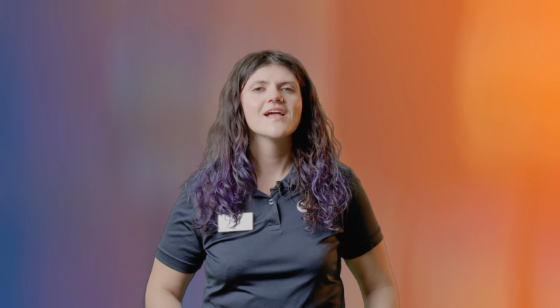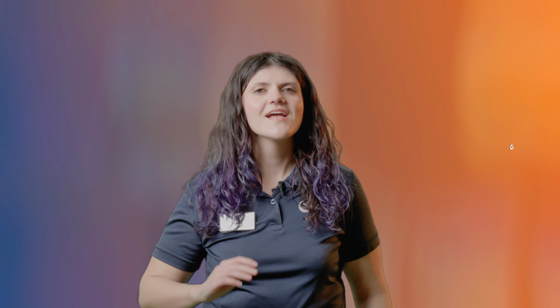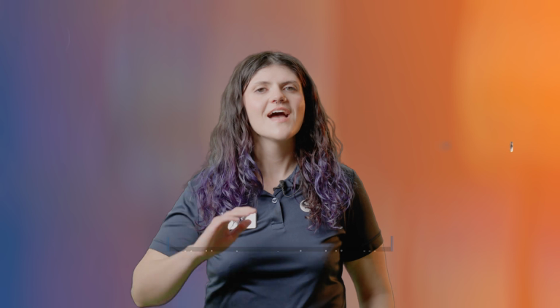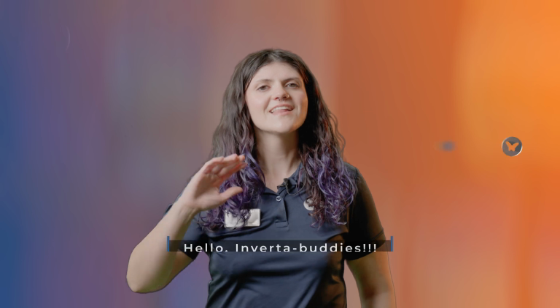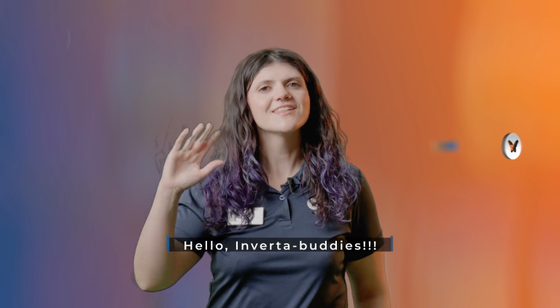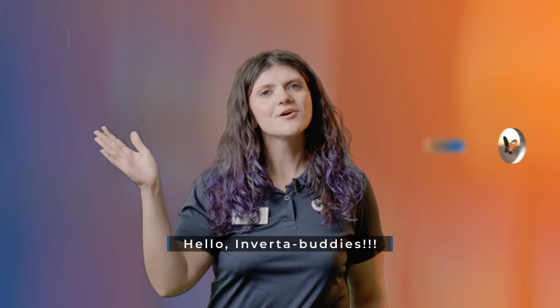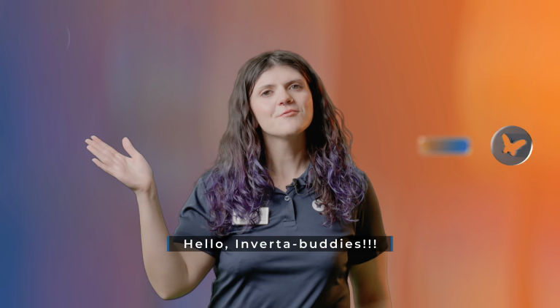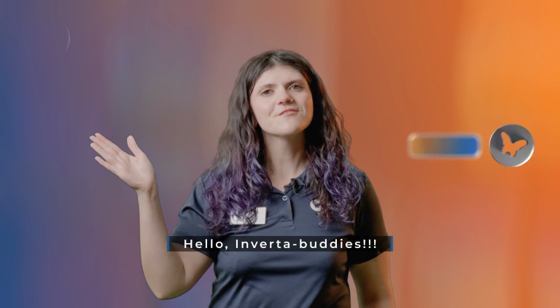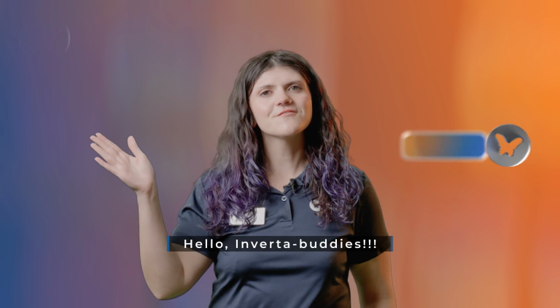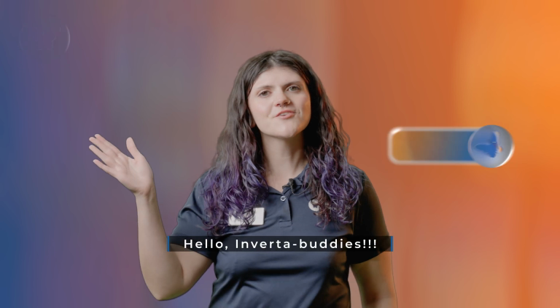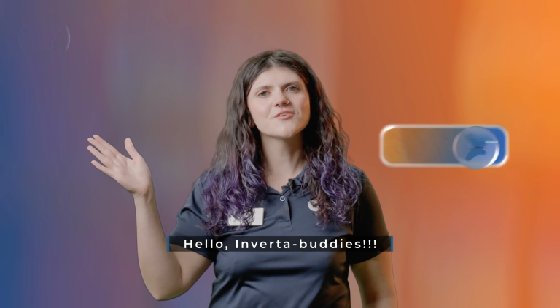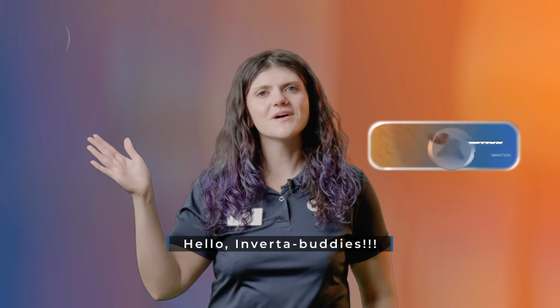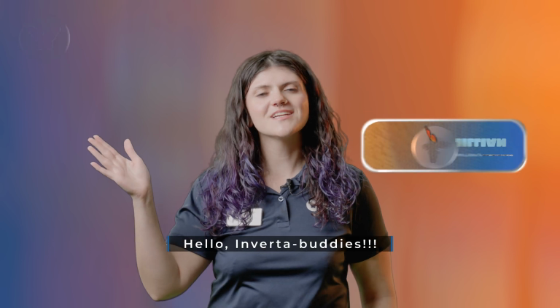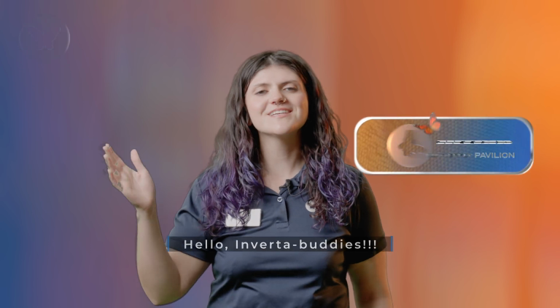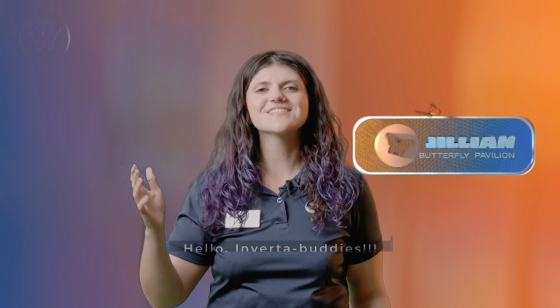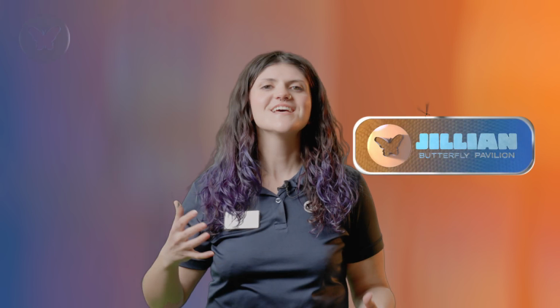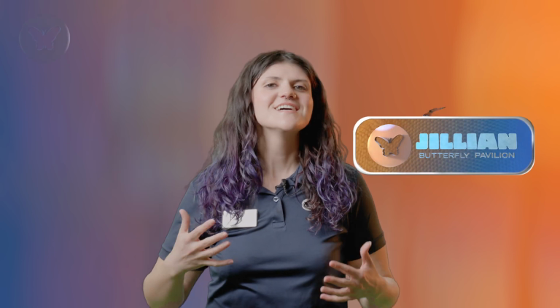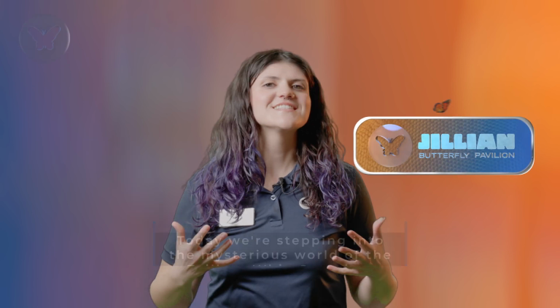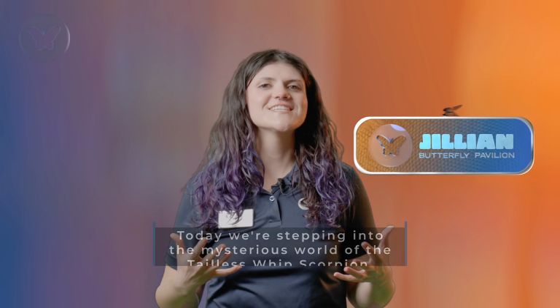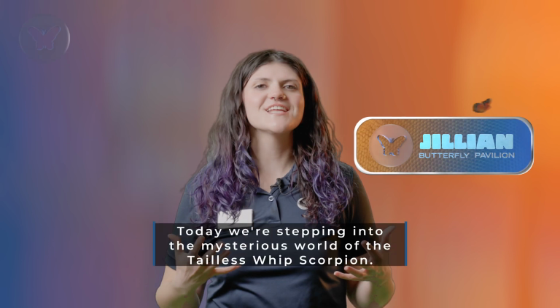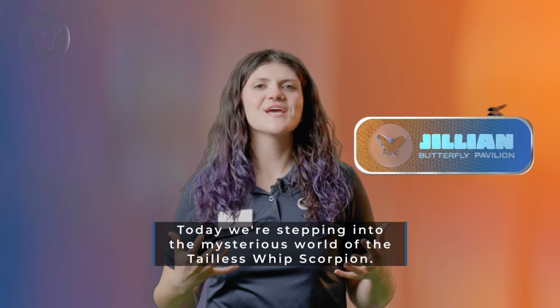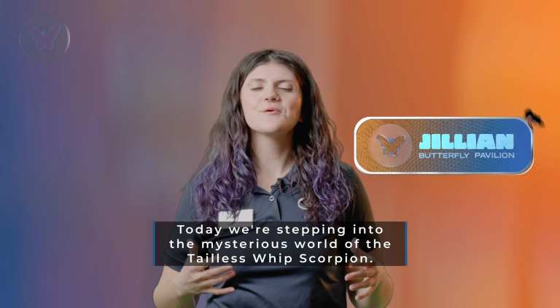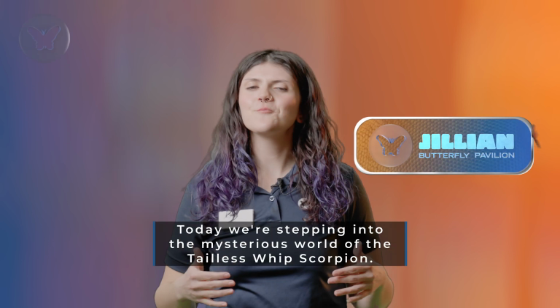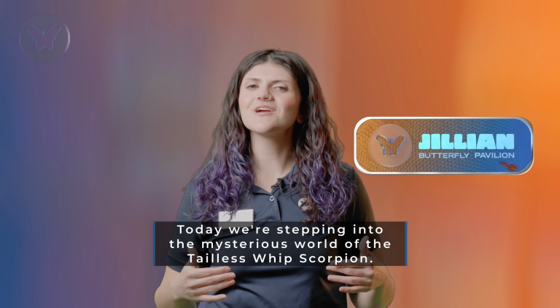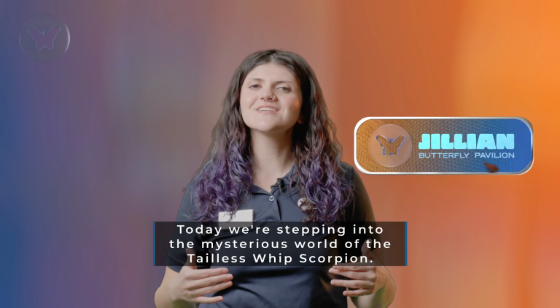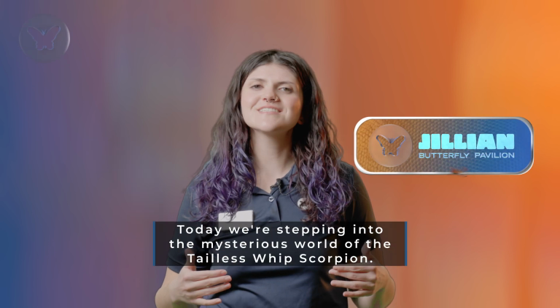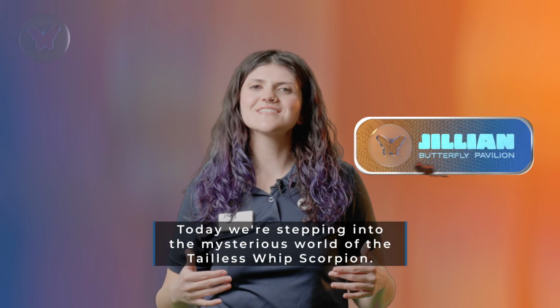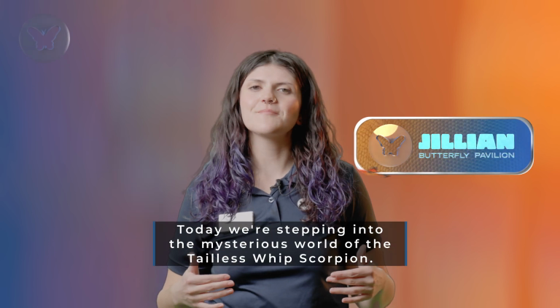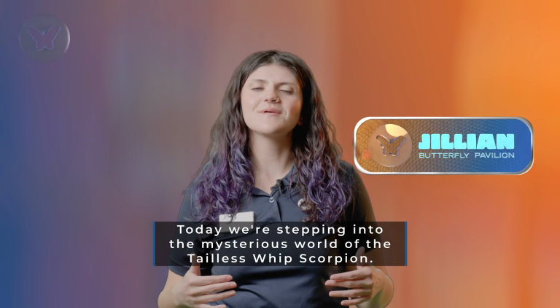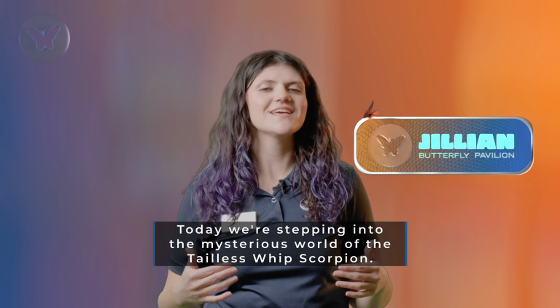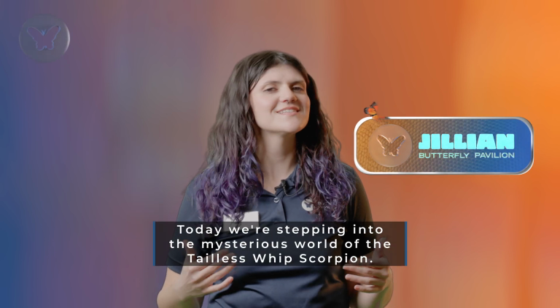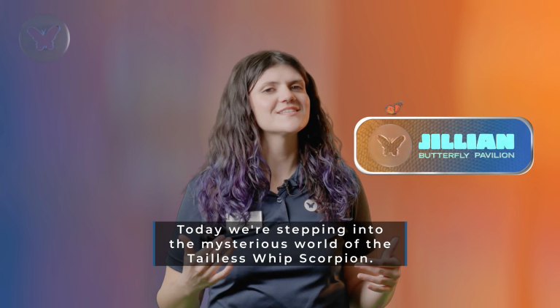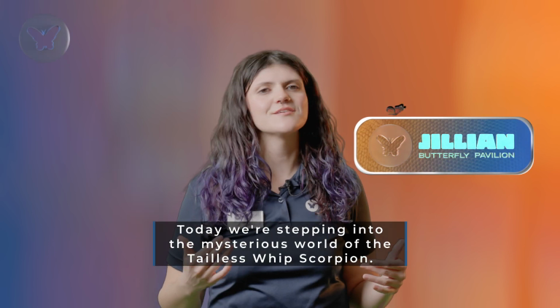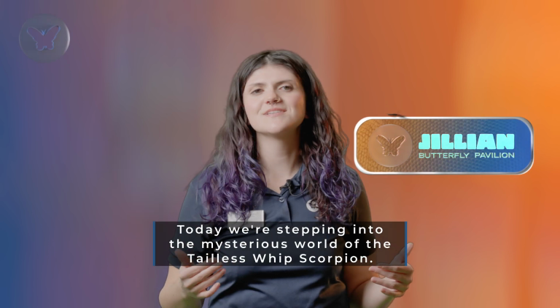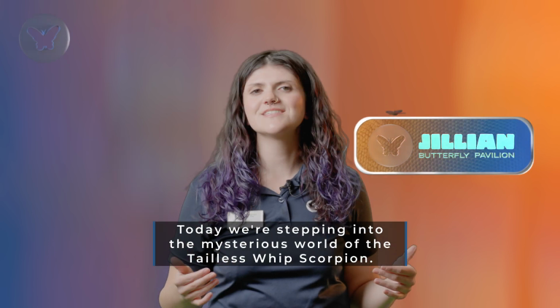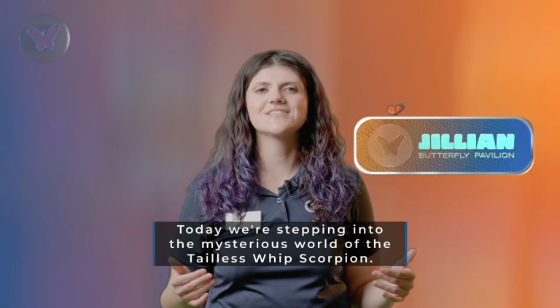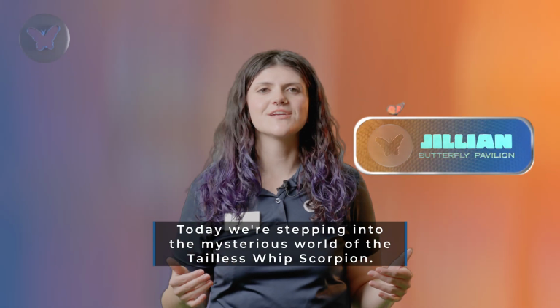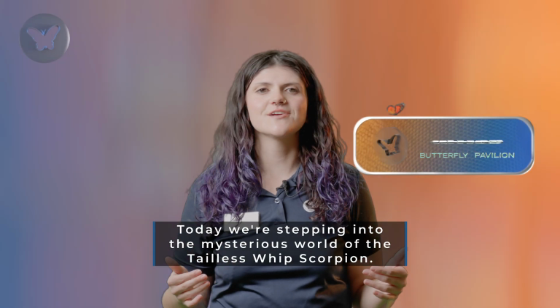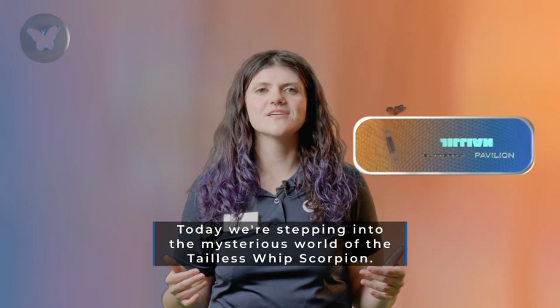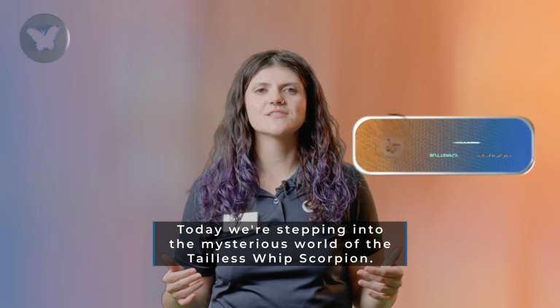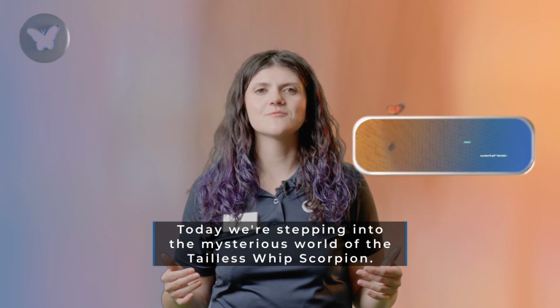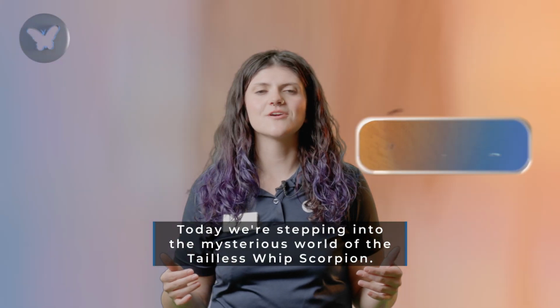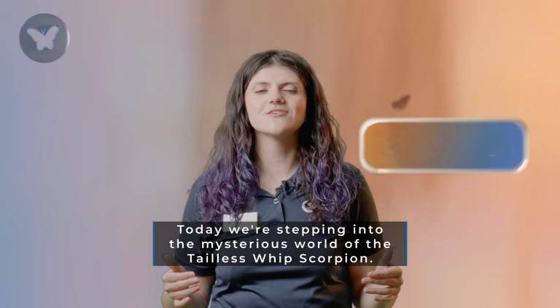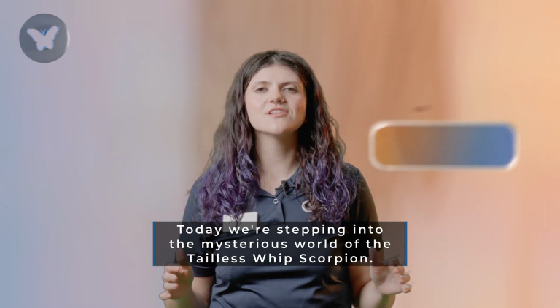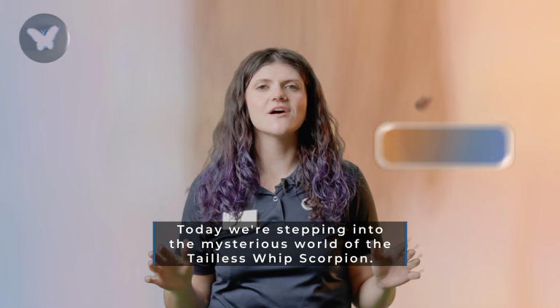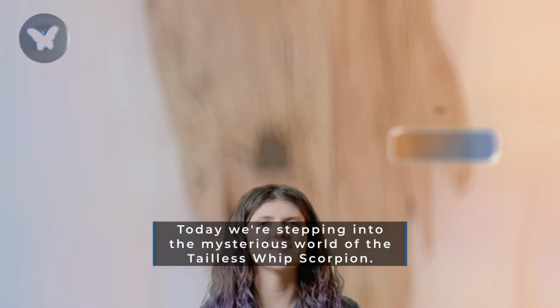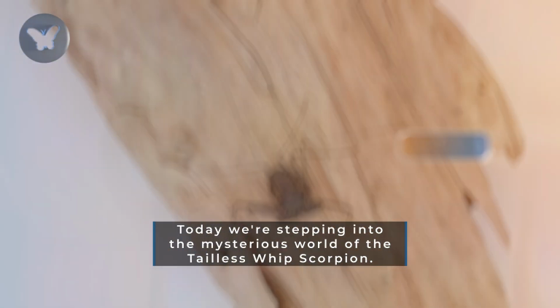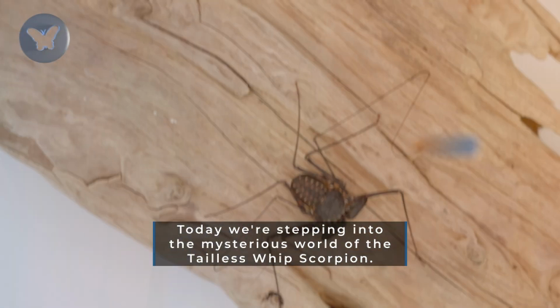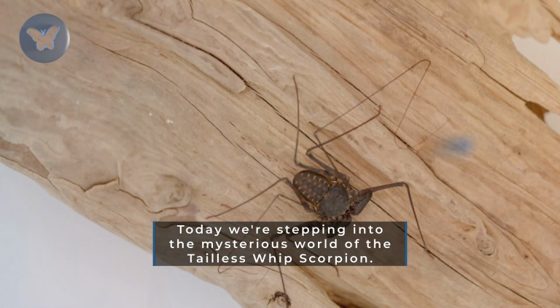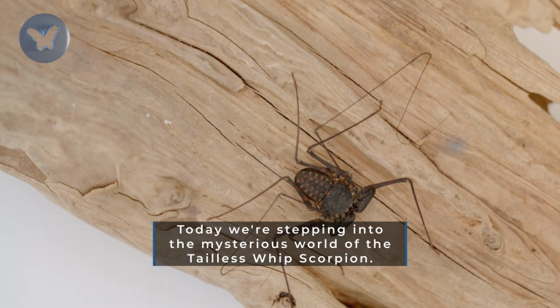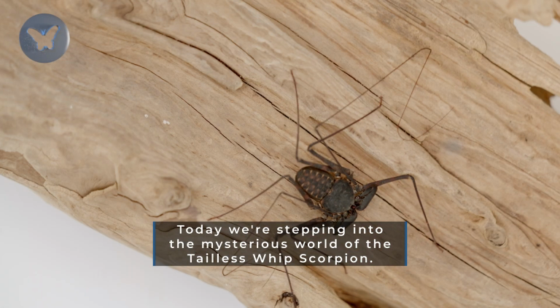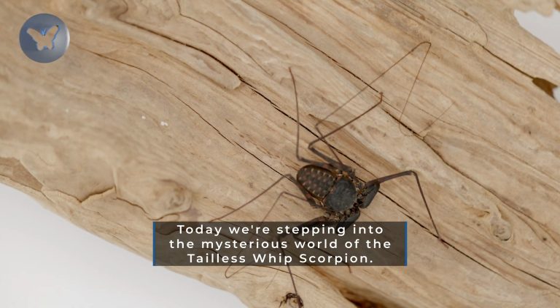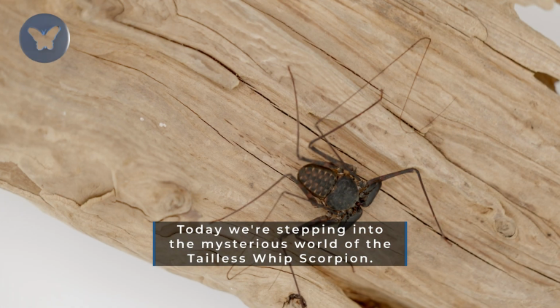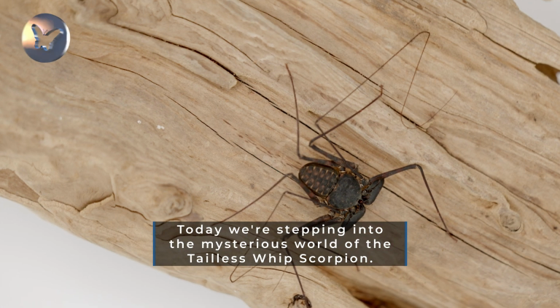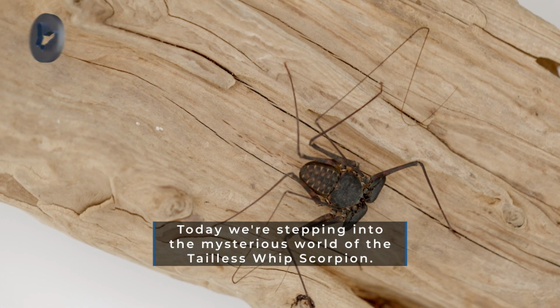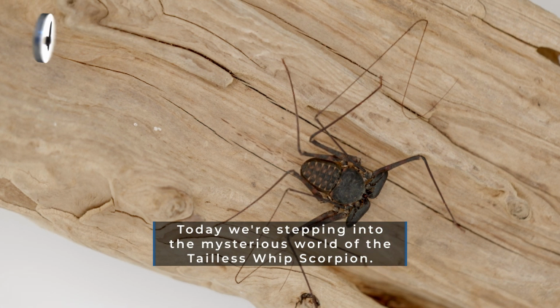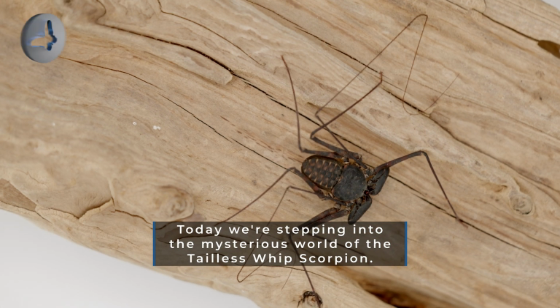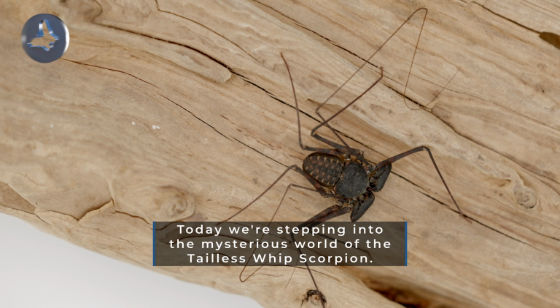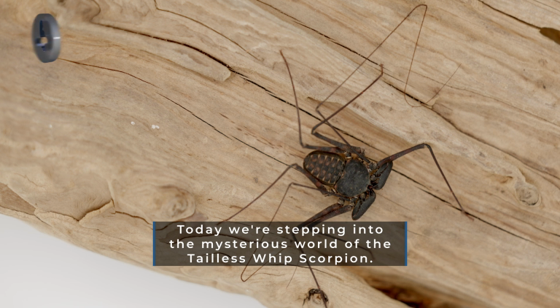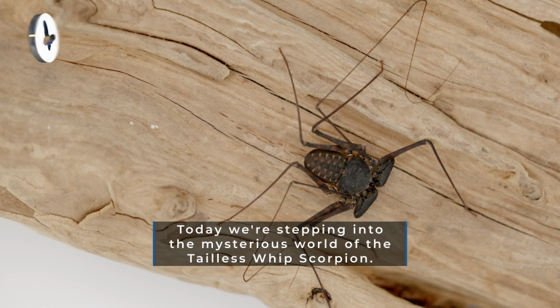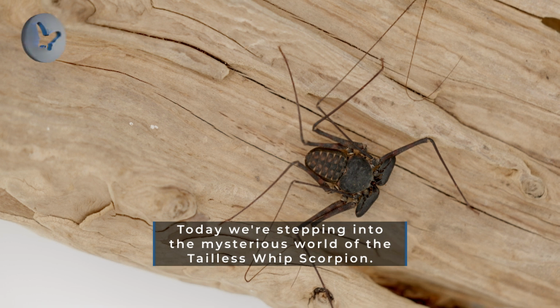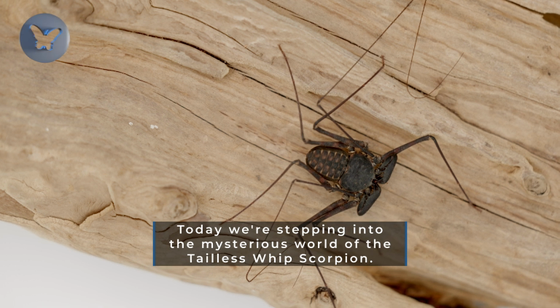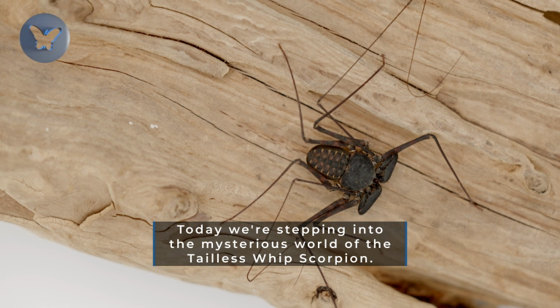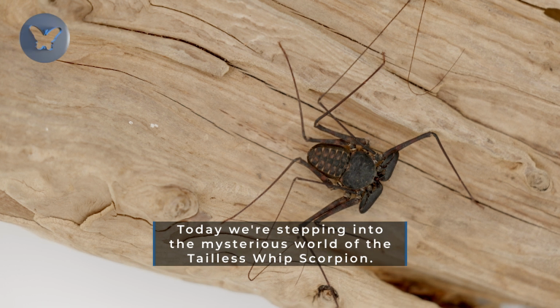Hello Inverta Buddies! Today we're stepping into the mysterious world of the tailless whip scorpion.